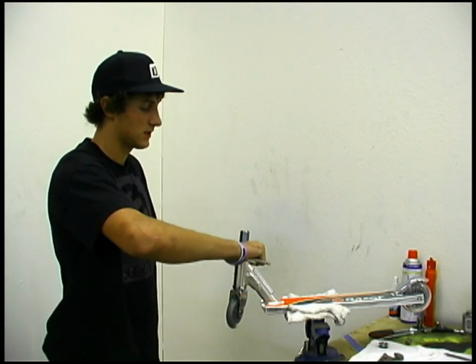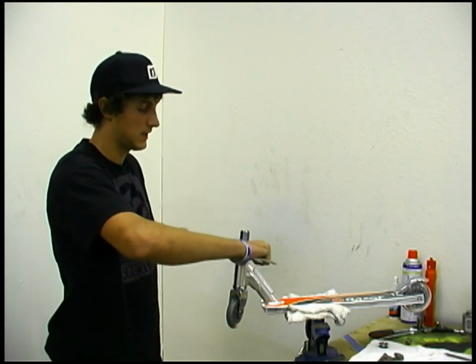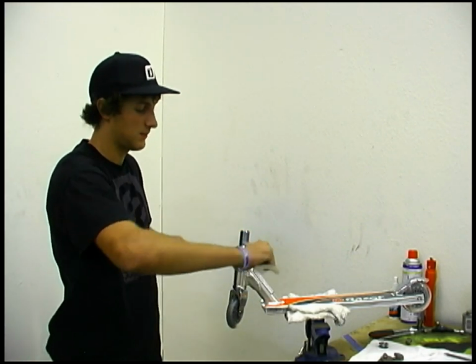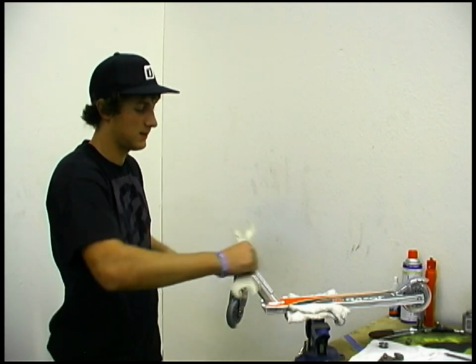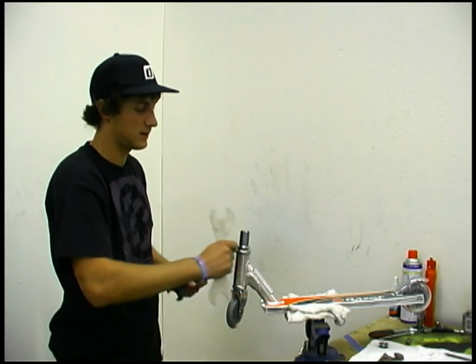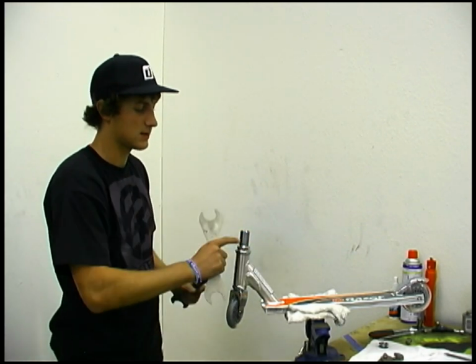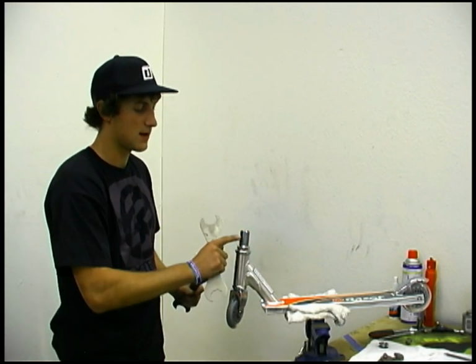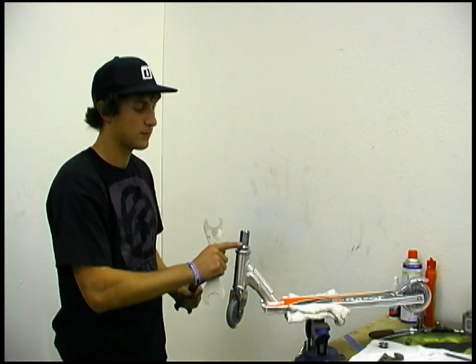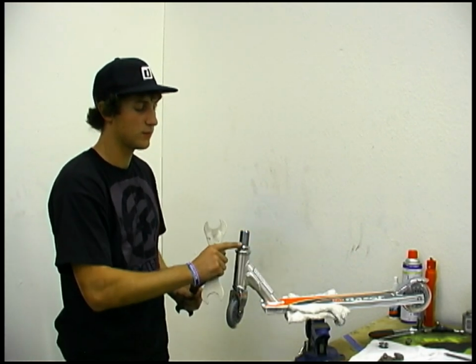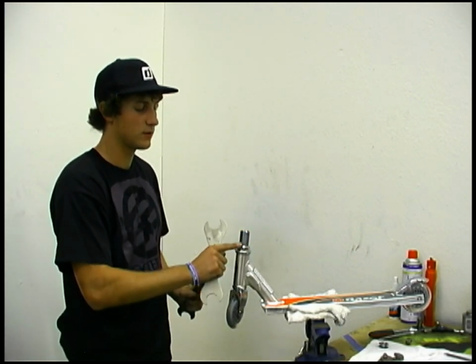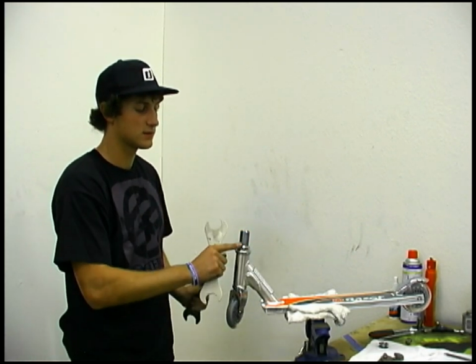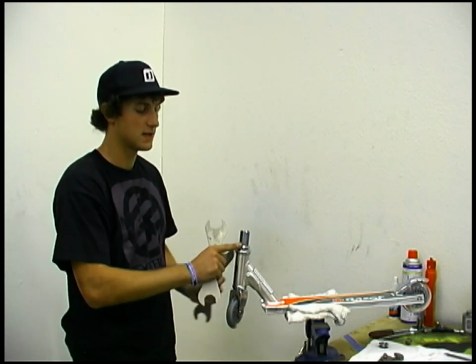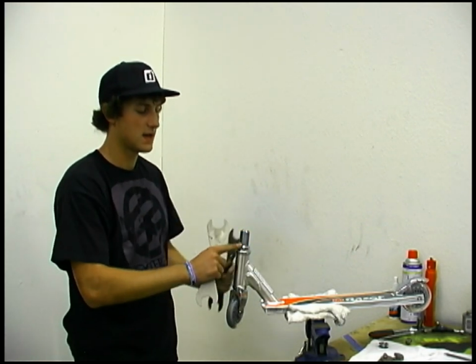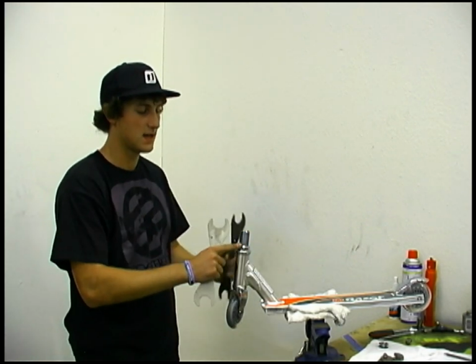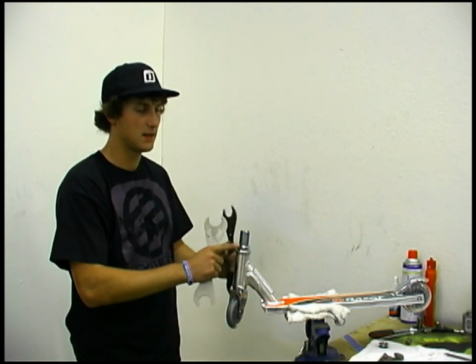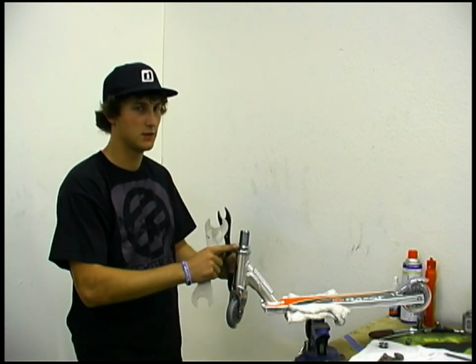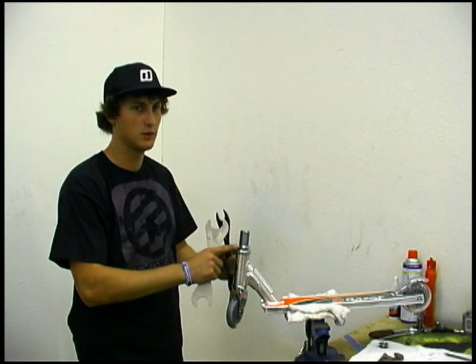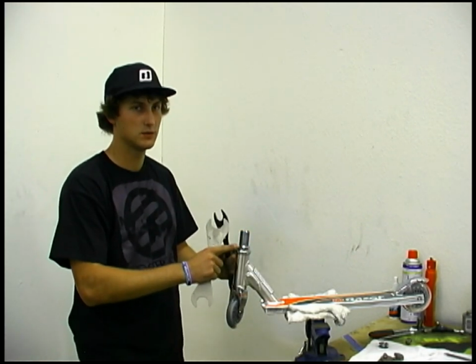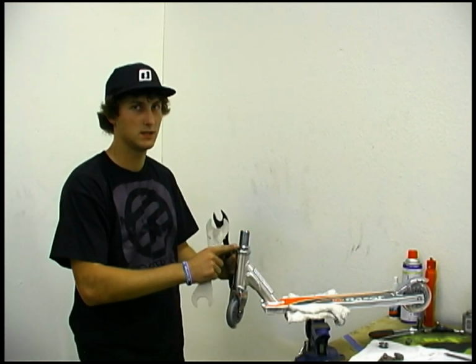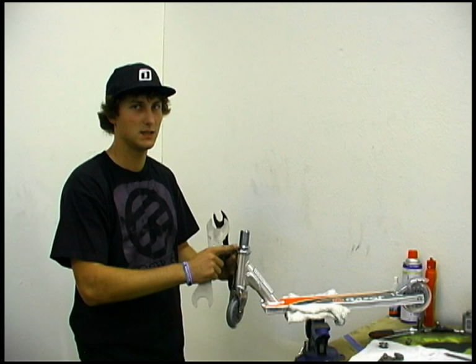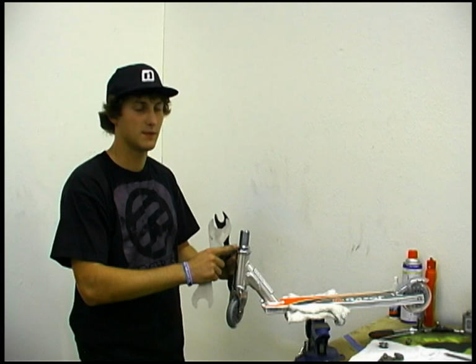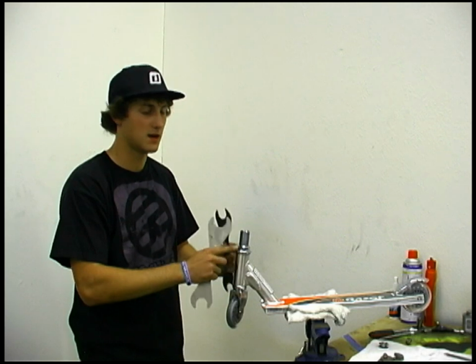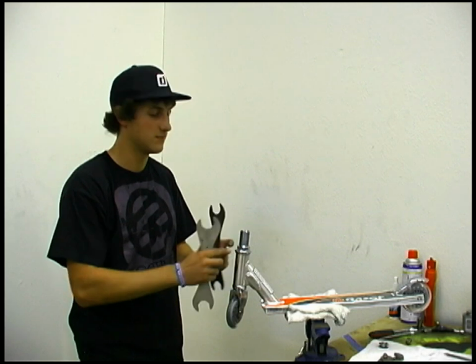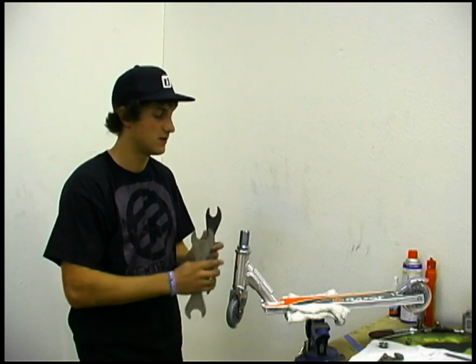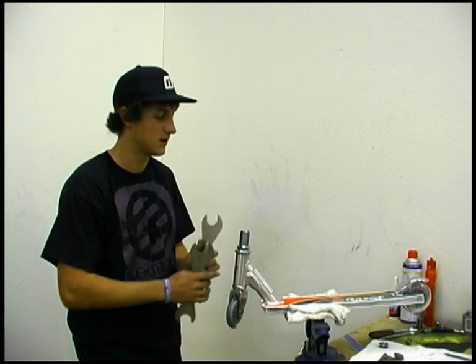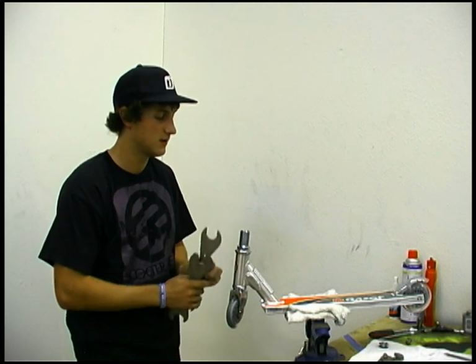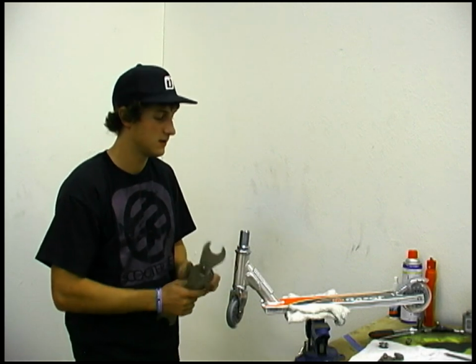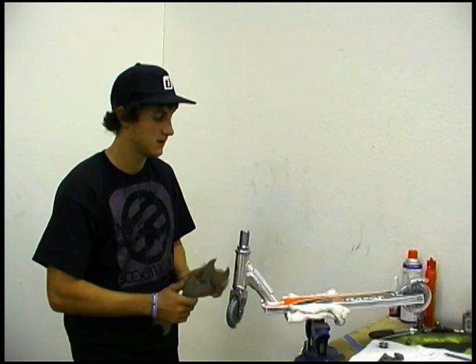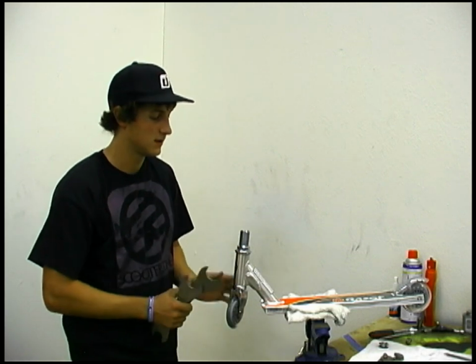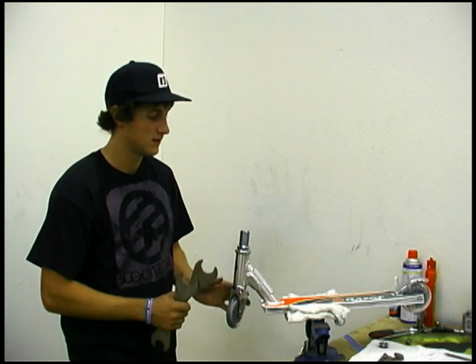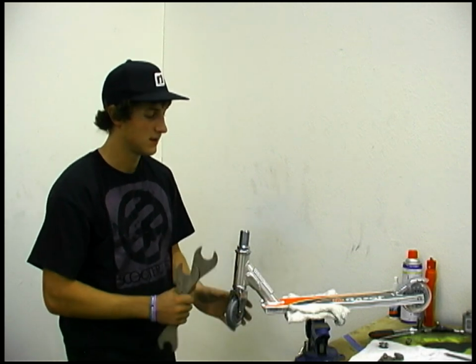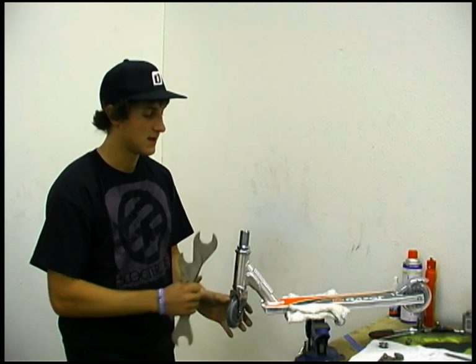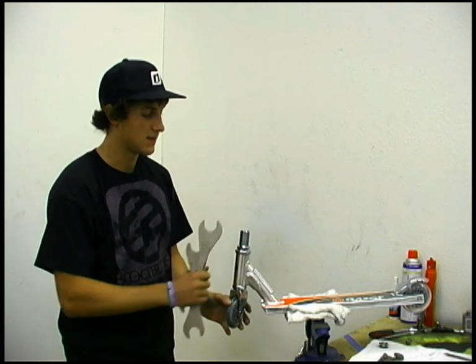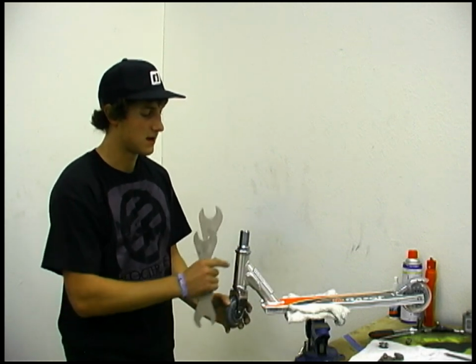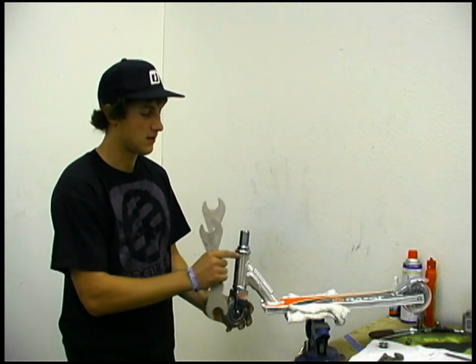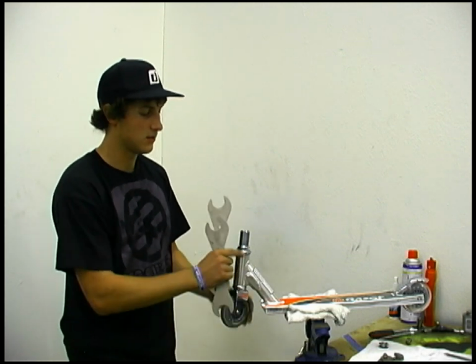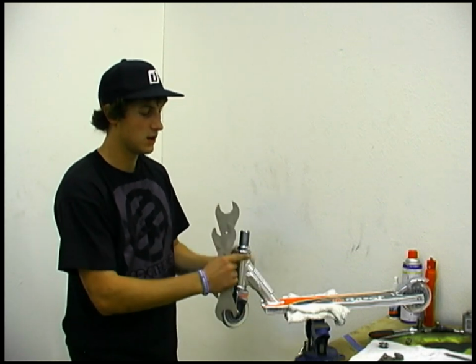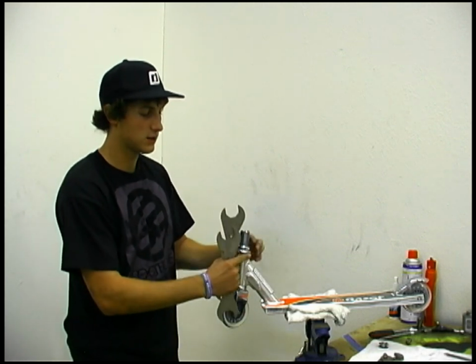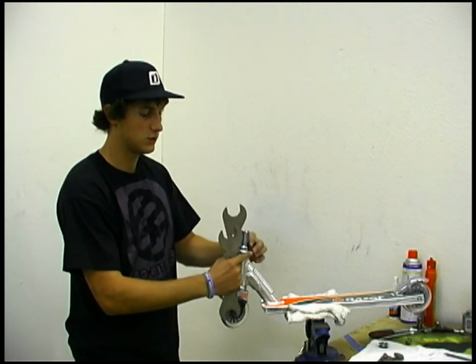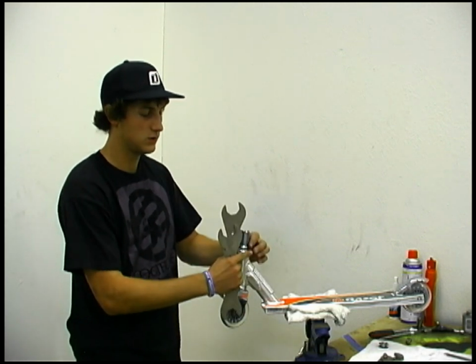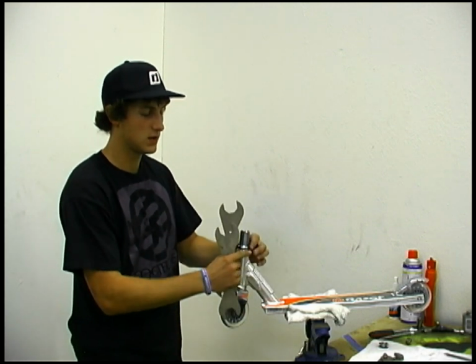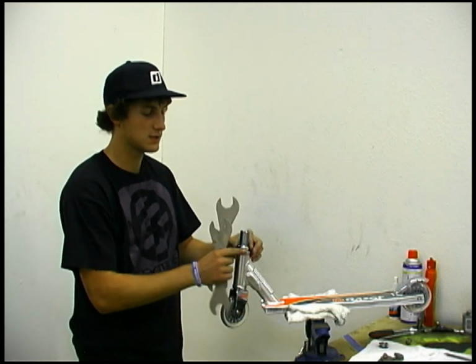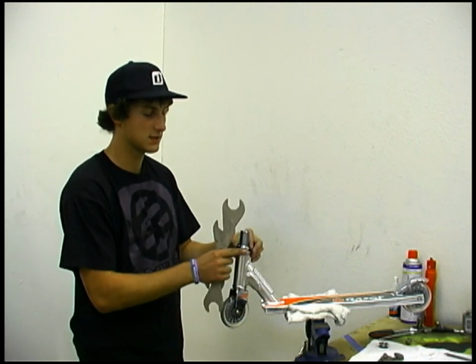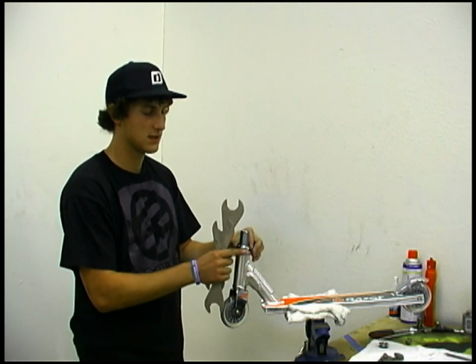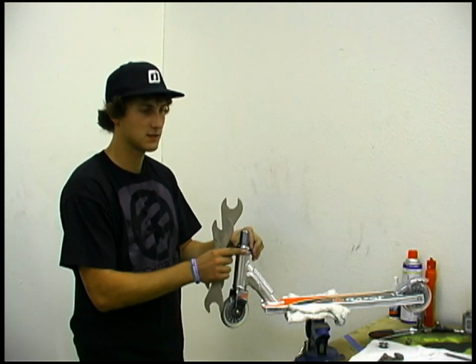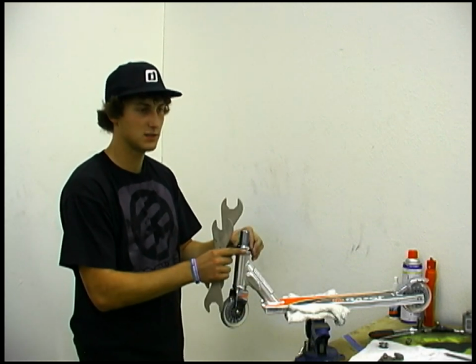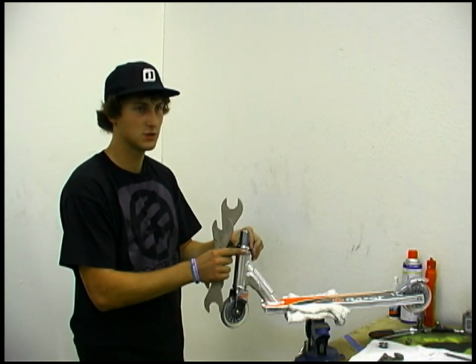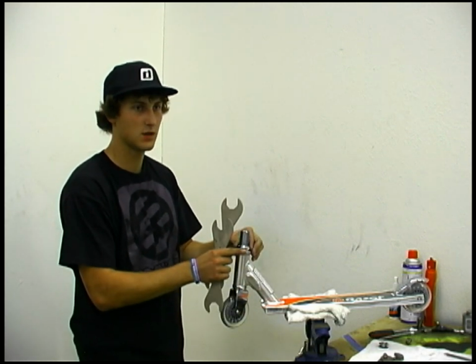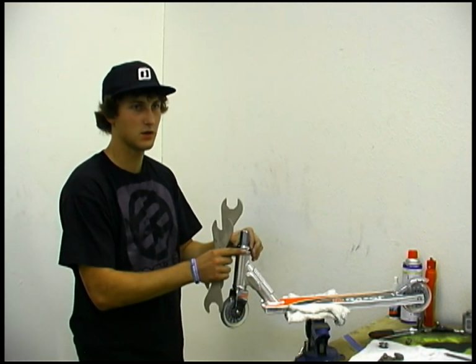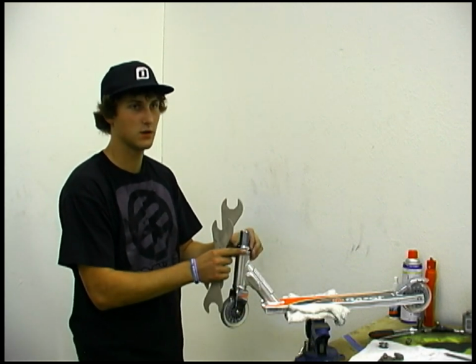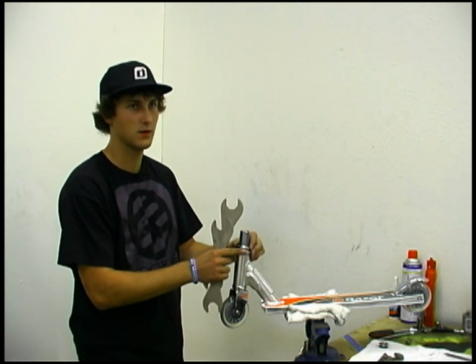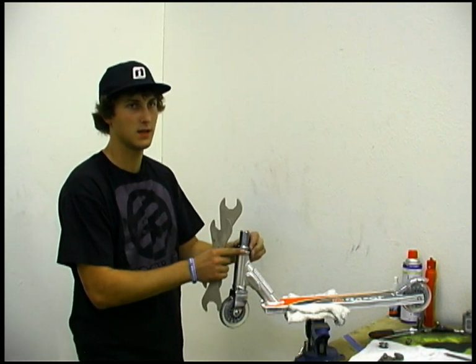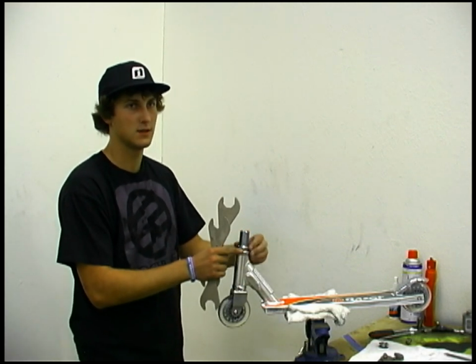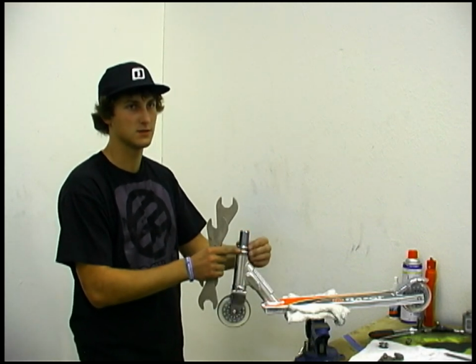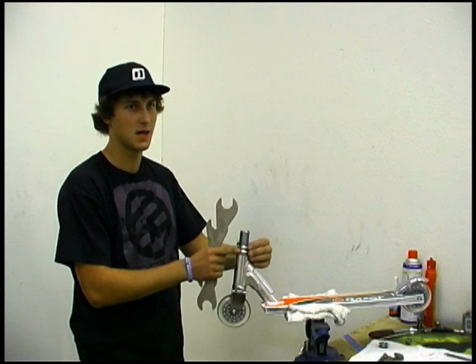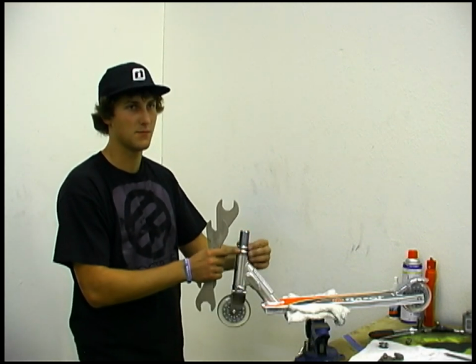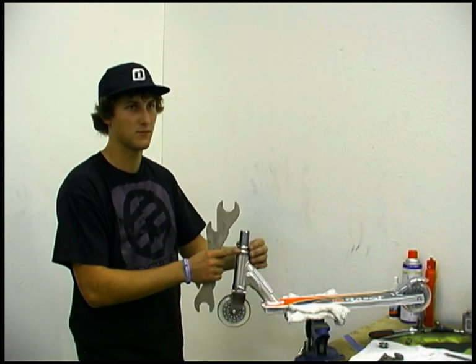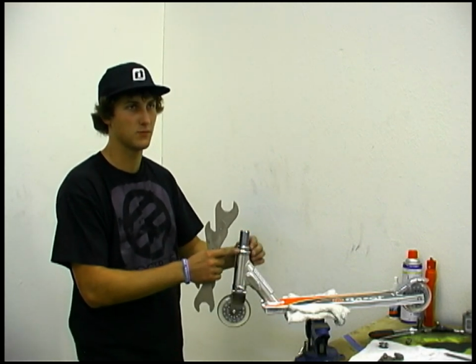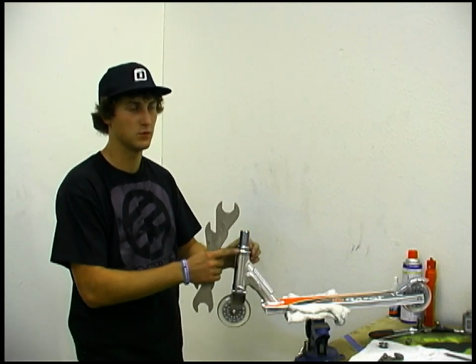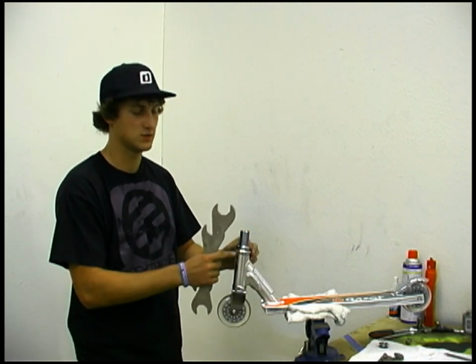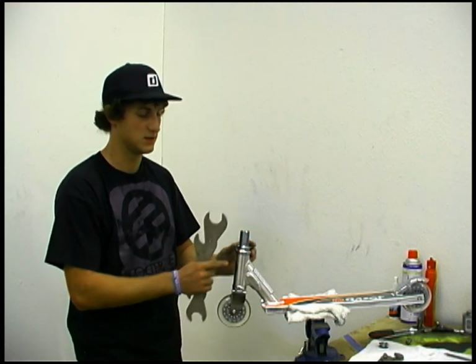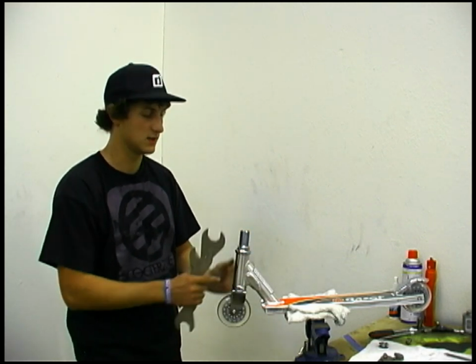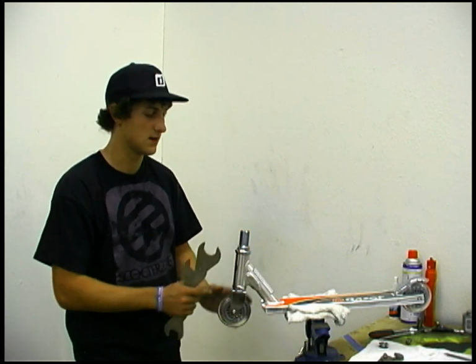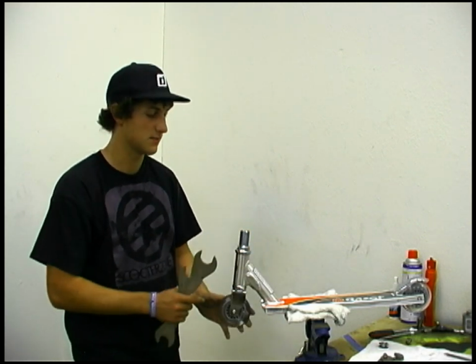Keeping the top one where it's at and loosening the bottom nut will lock the two nuts against each other and stop them from loosening up.